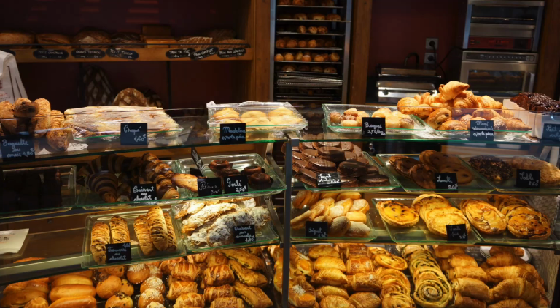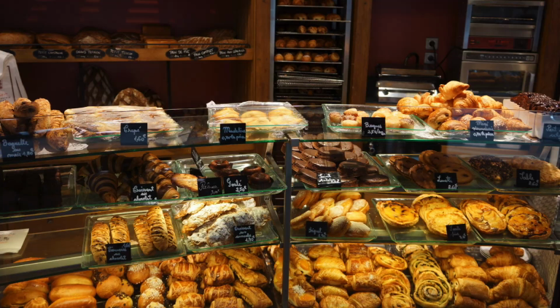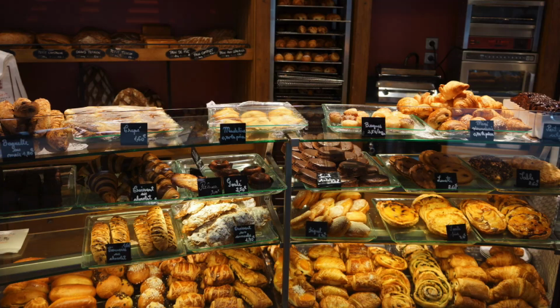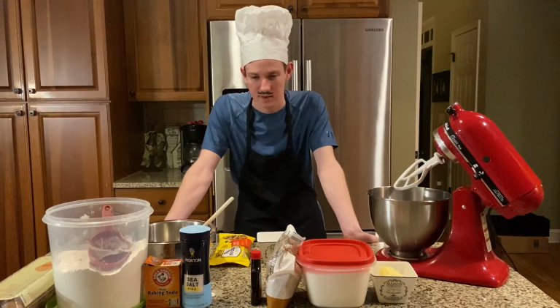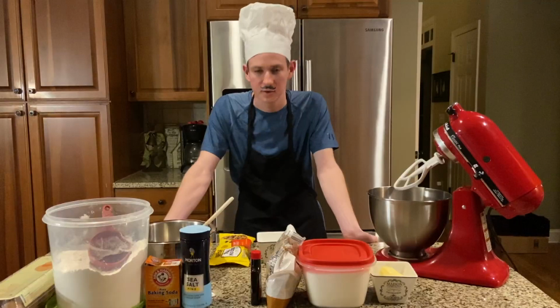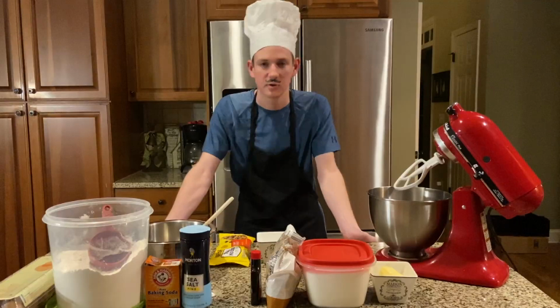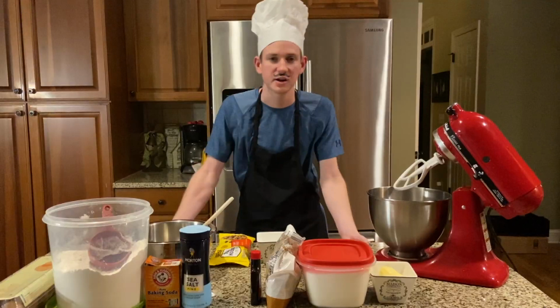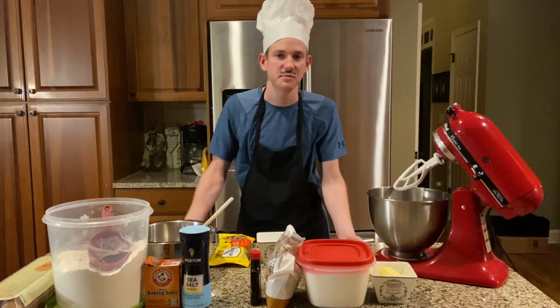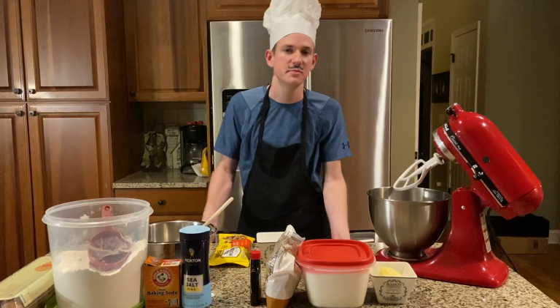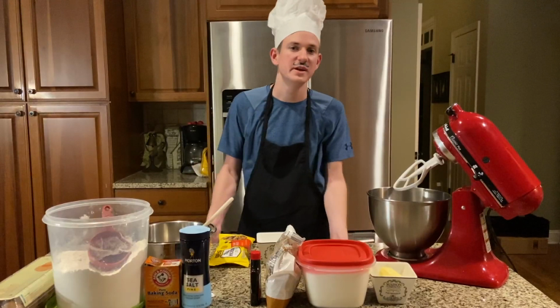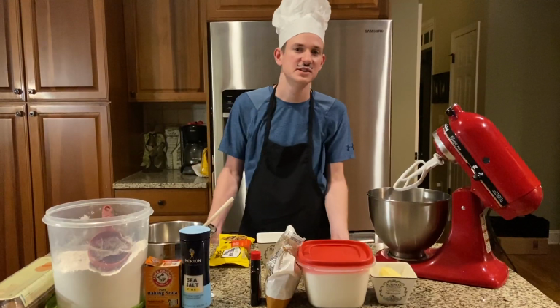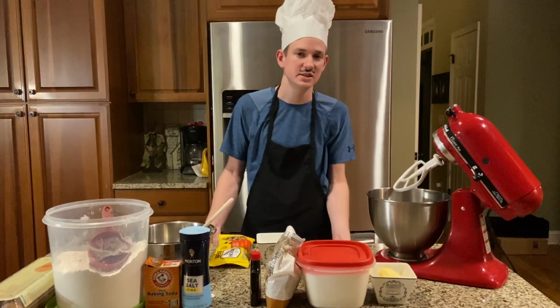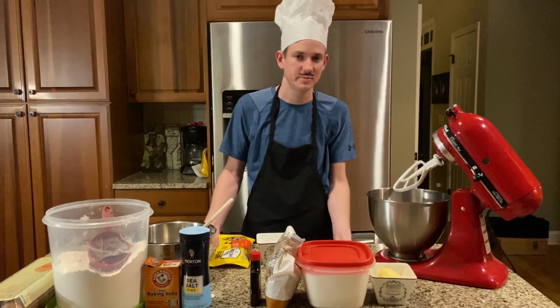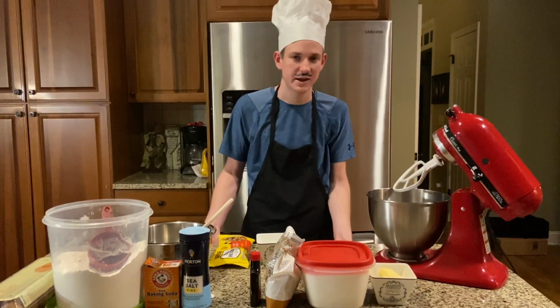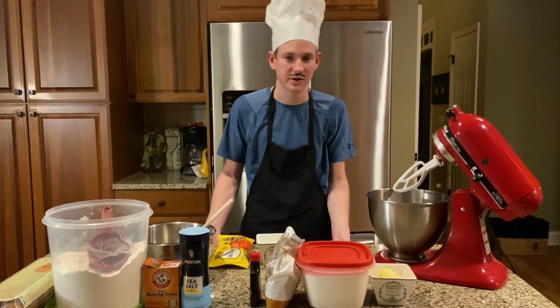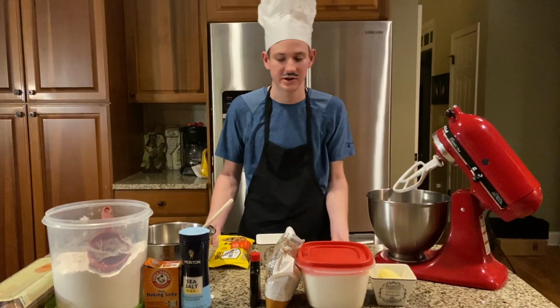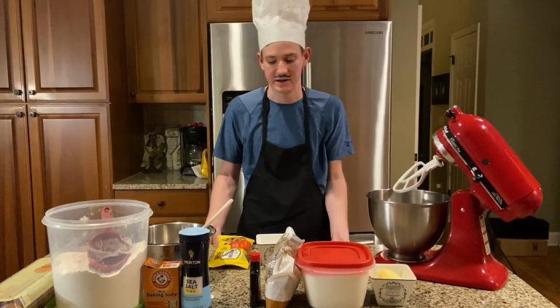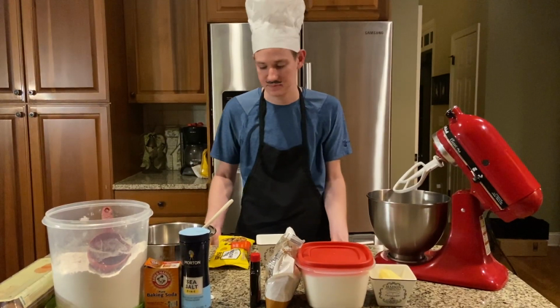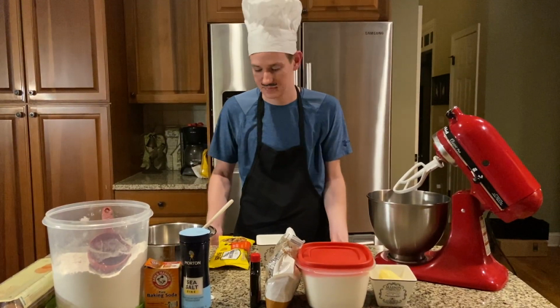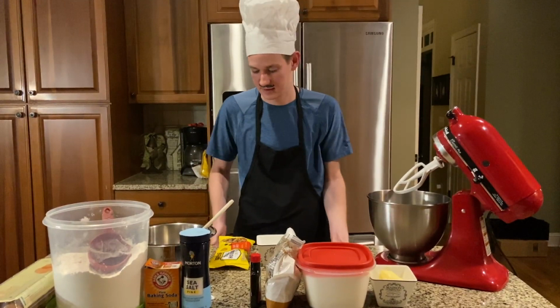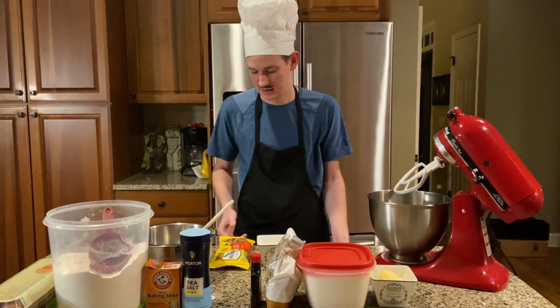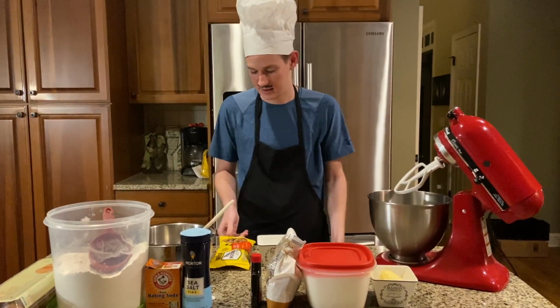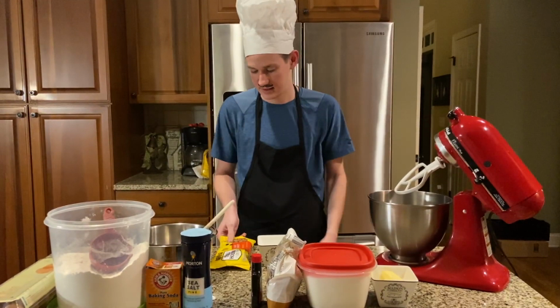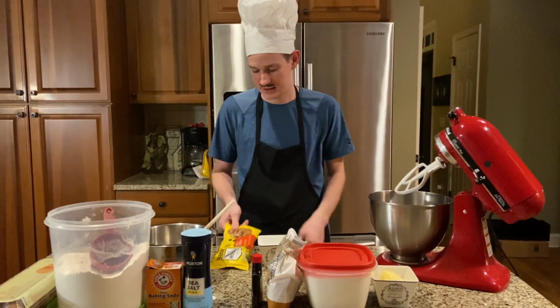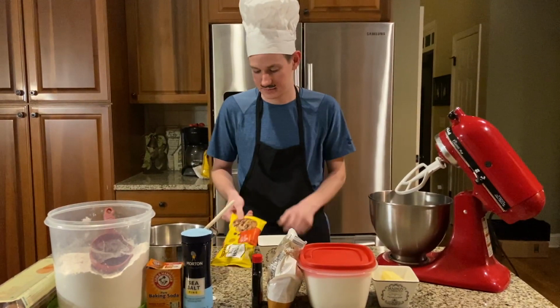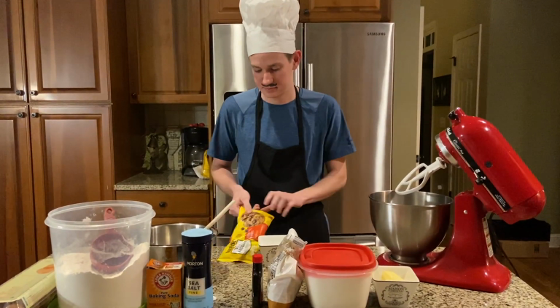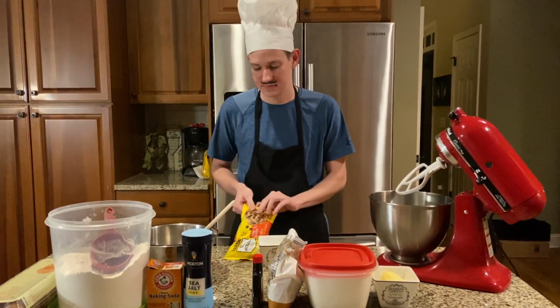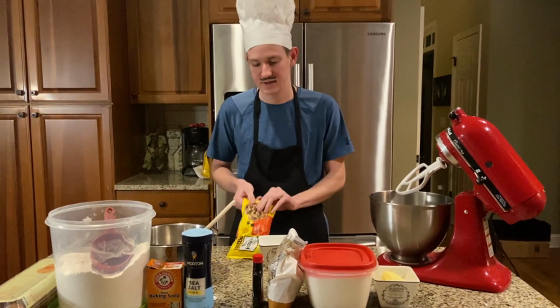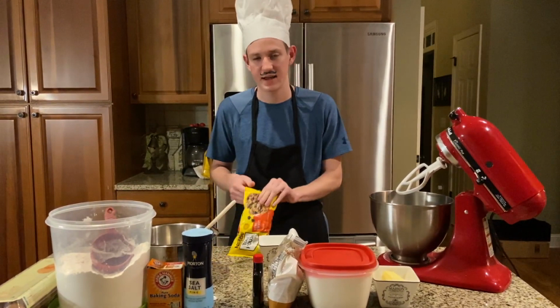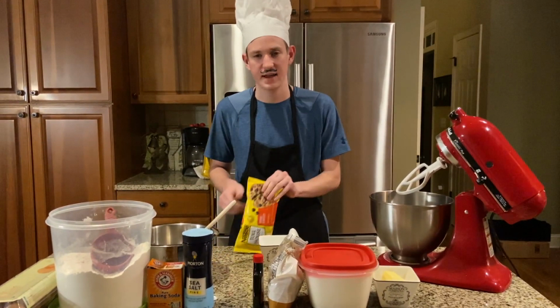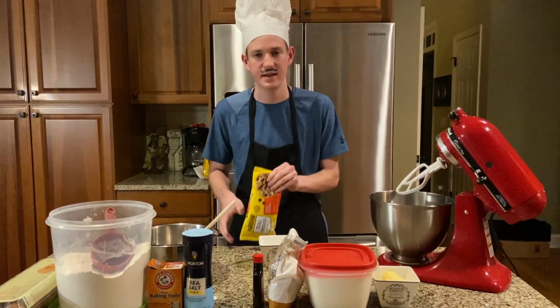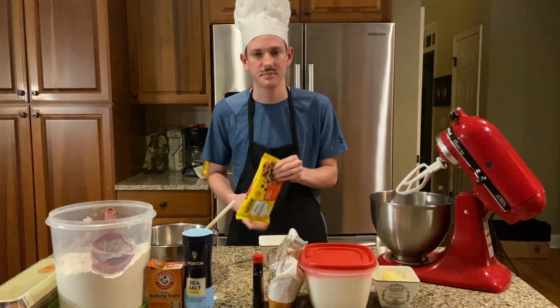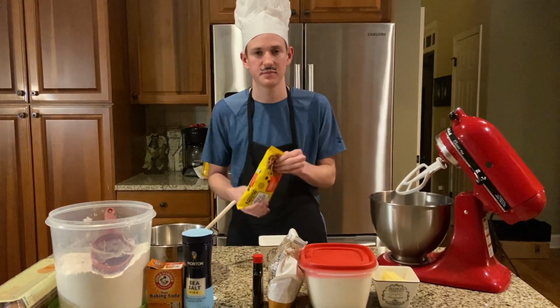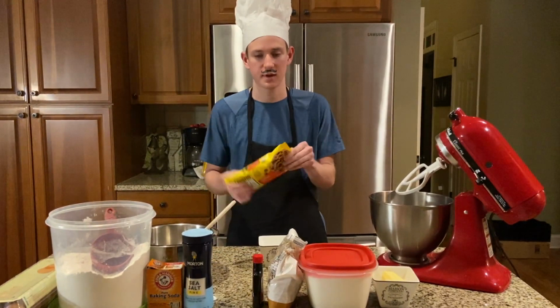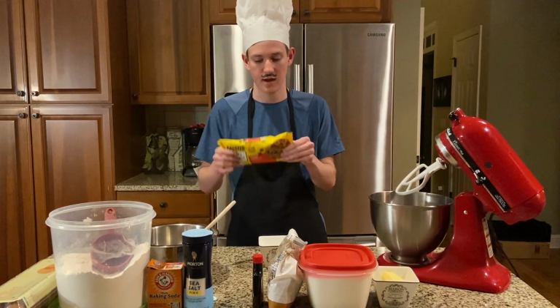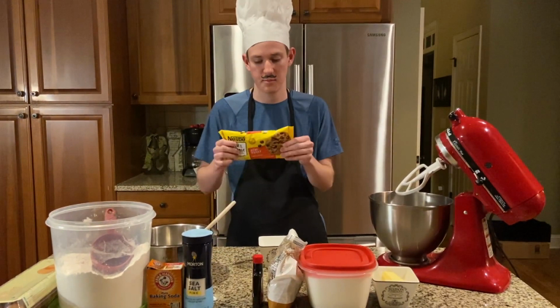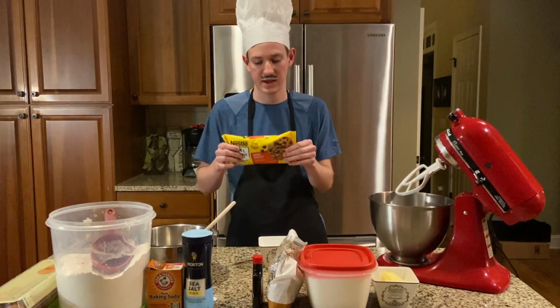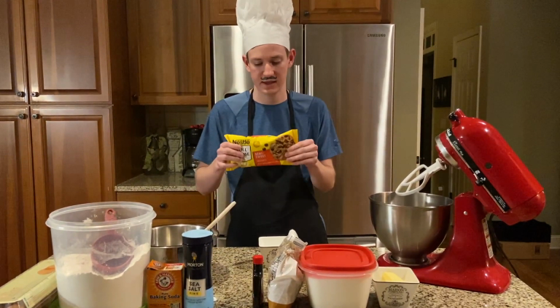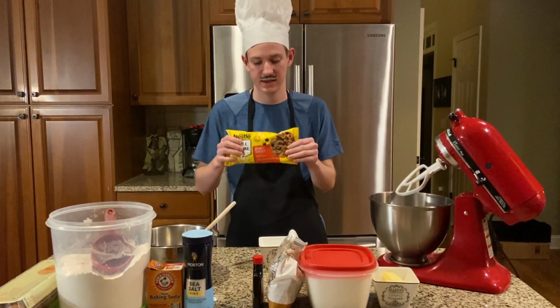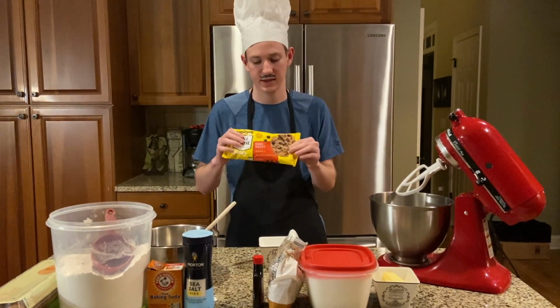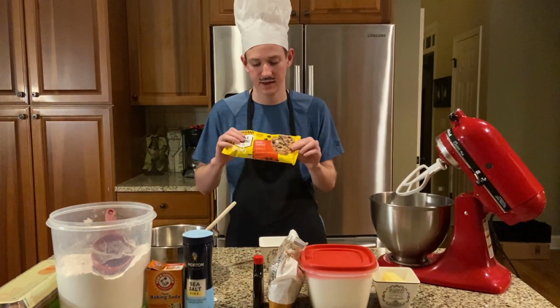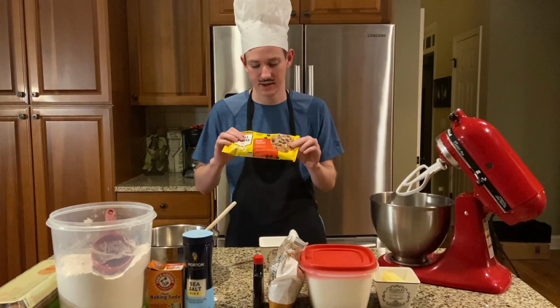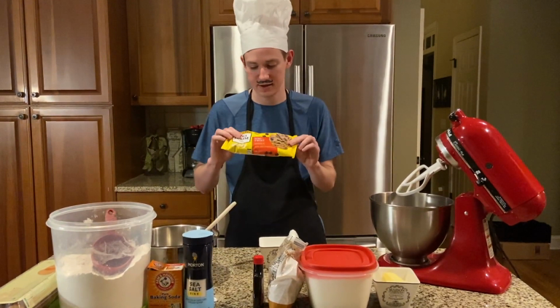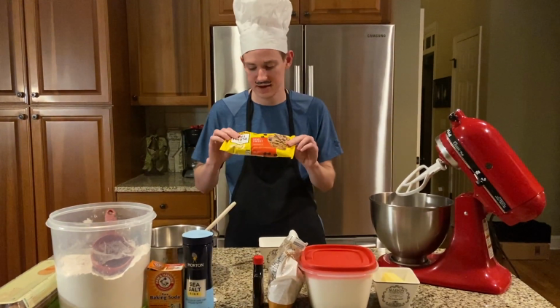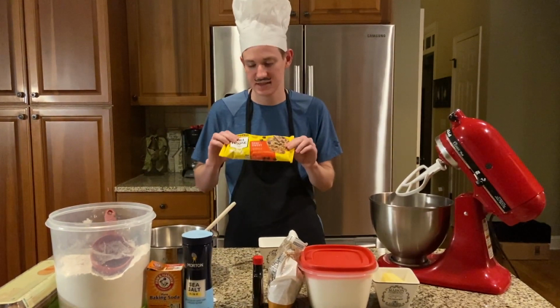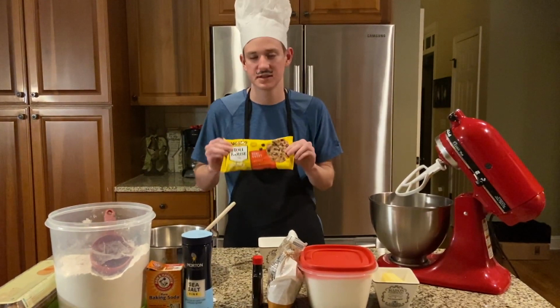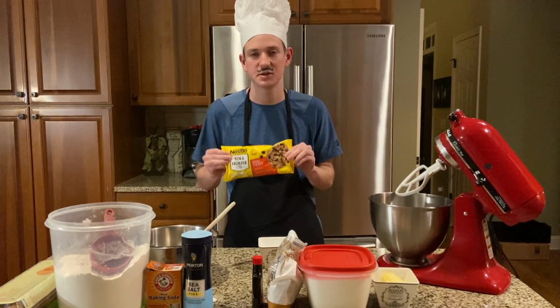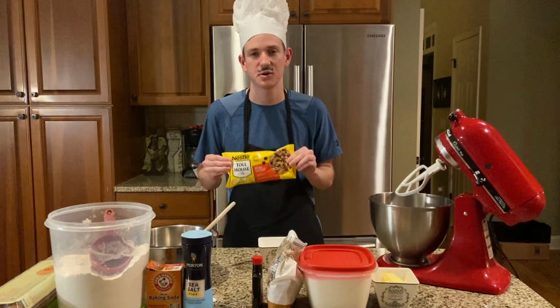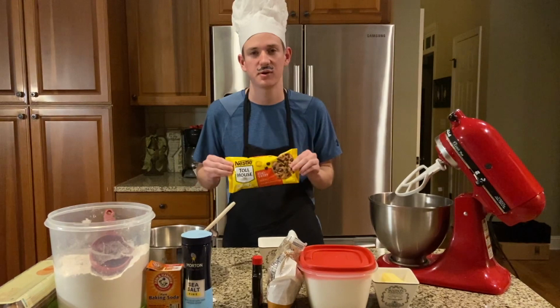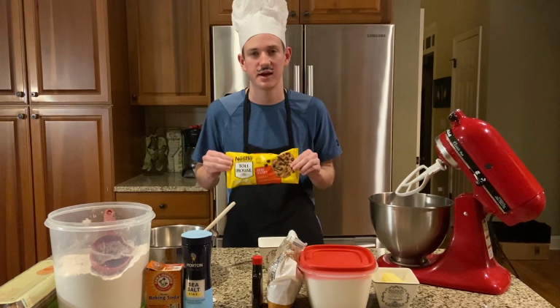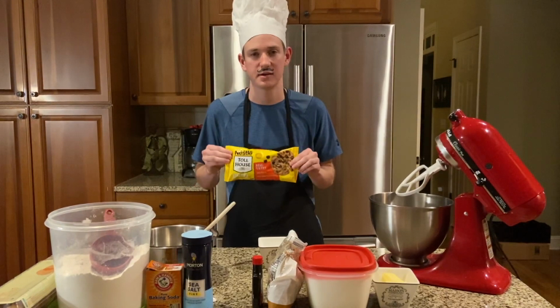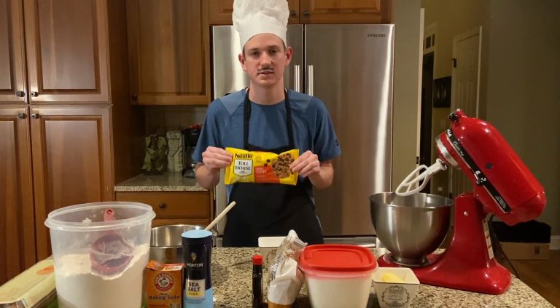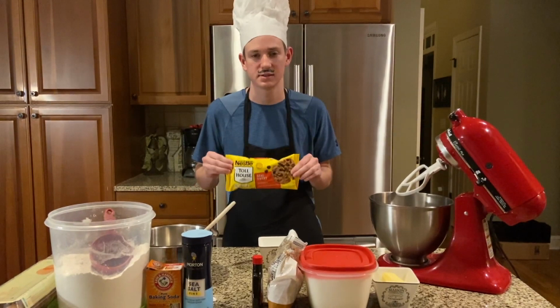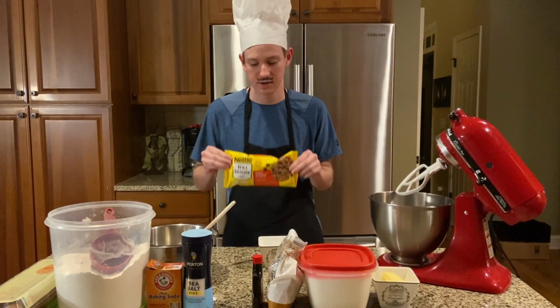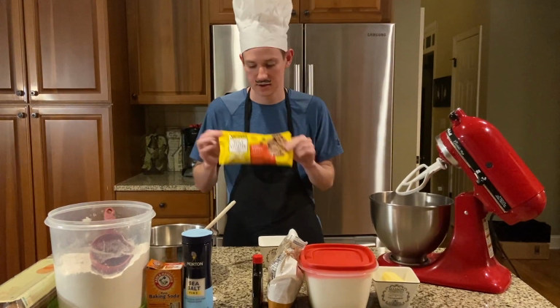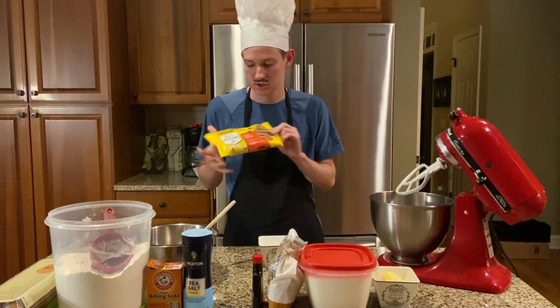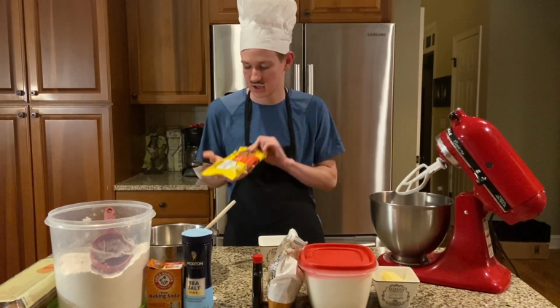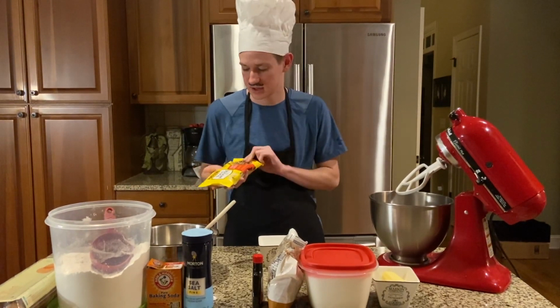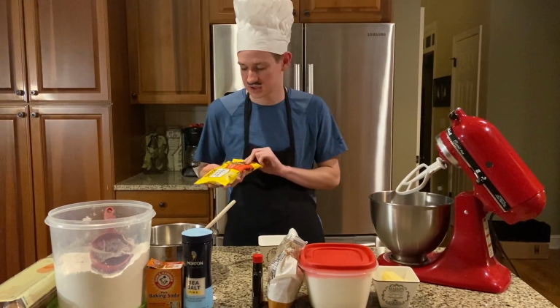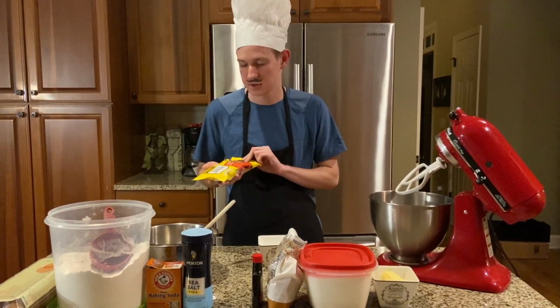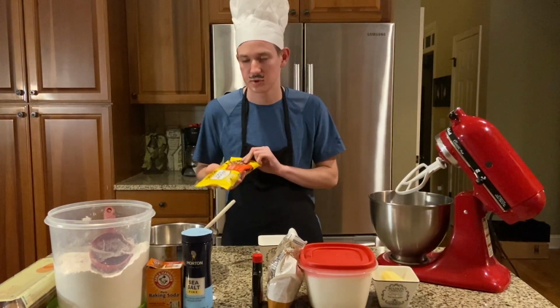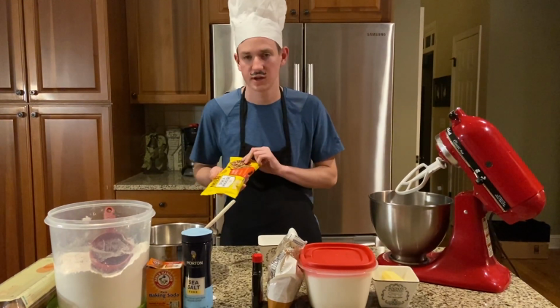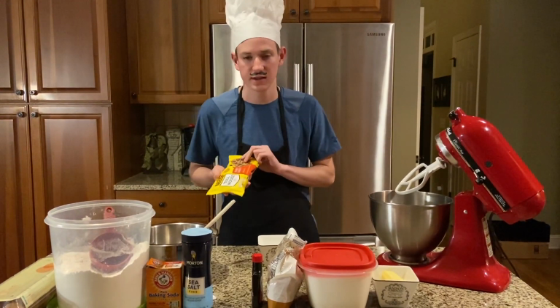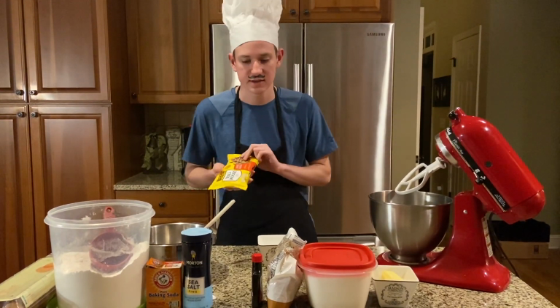Welcome to Benji's Bakery. Today I'm making Nestle Toll House chocolate chip cookies.